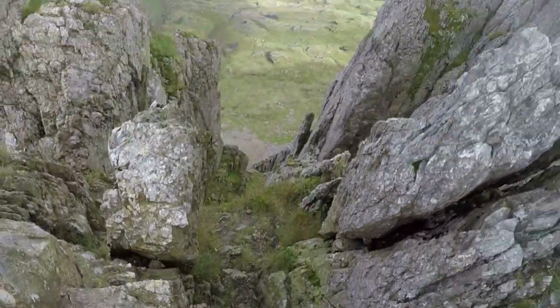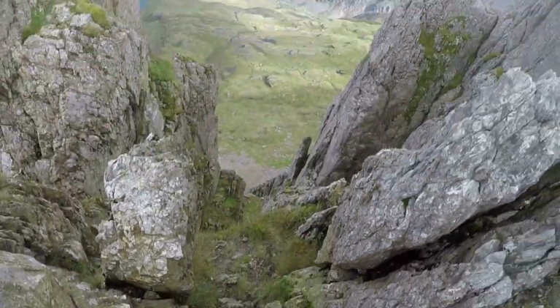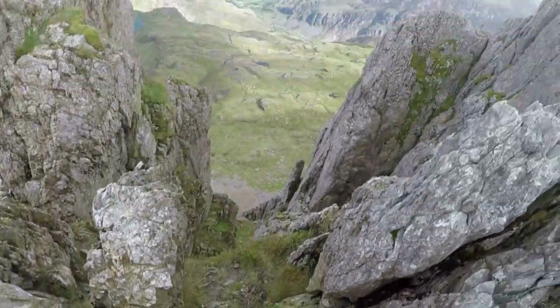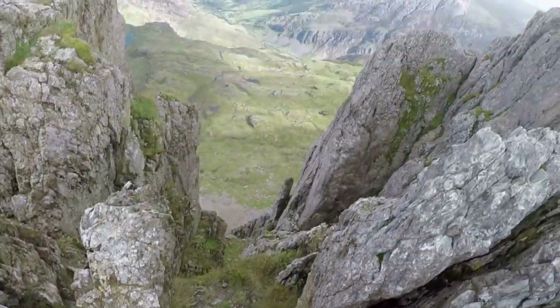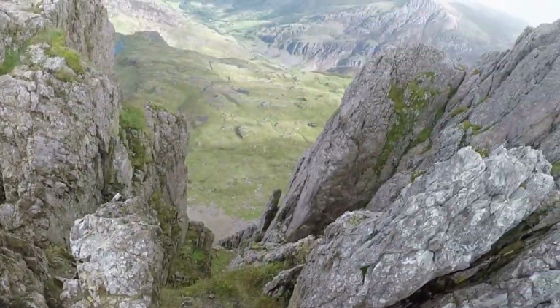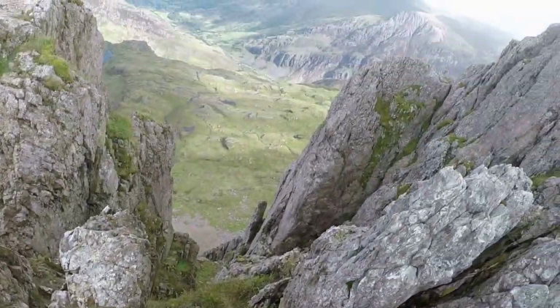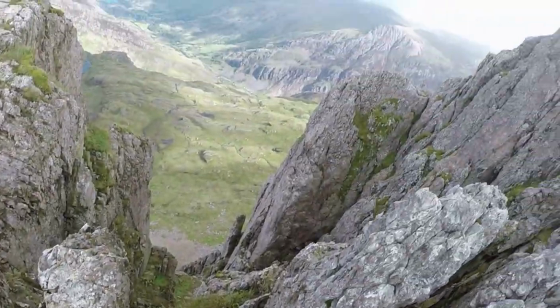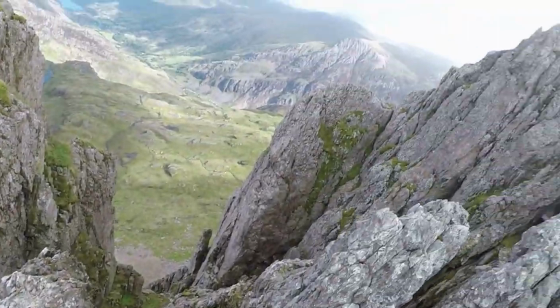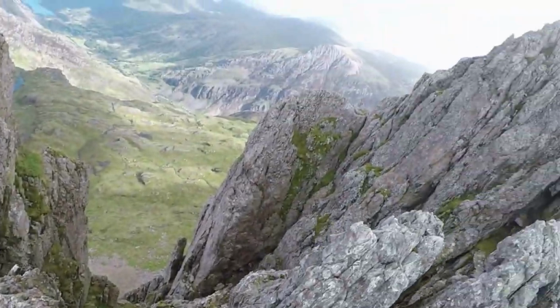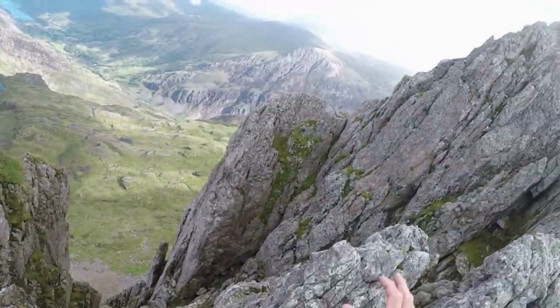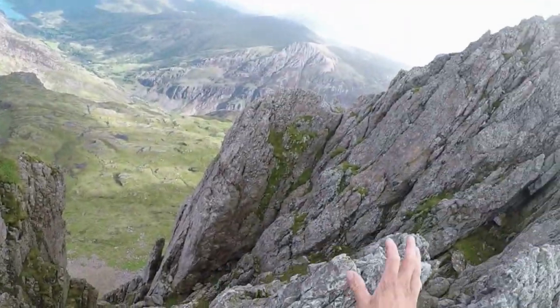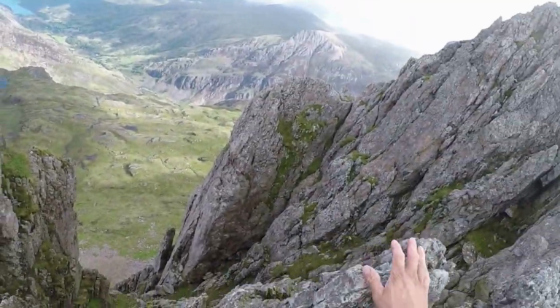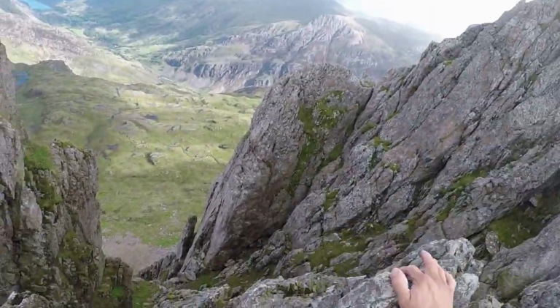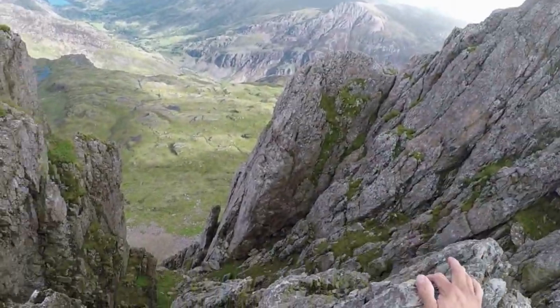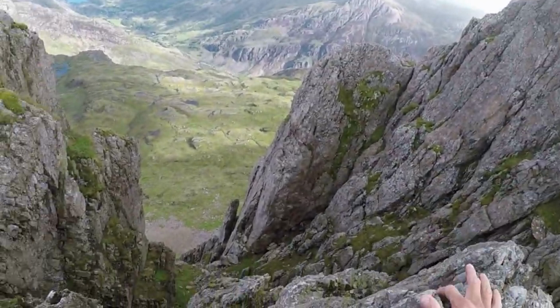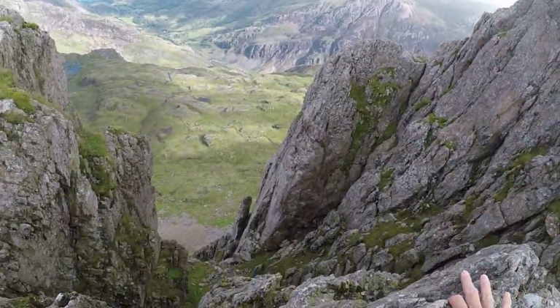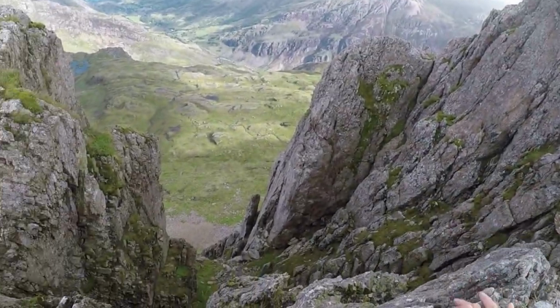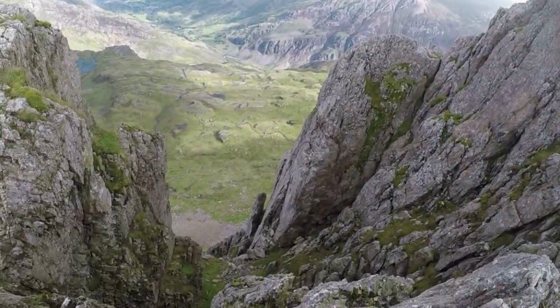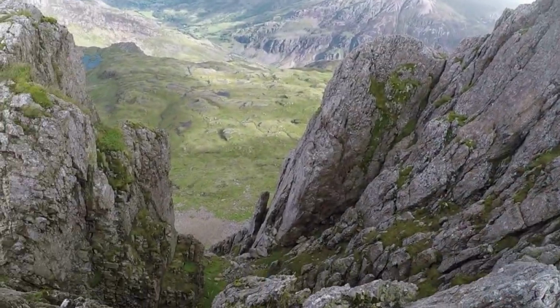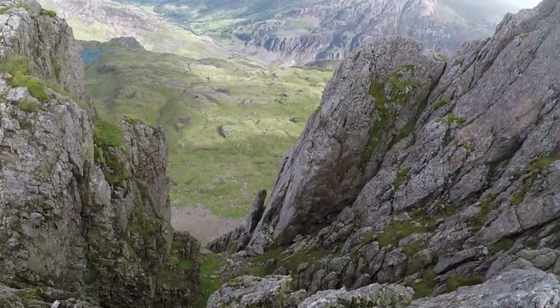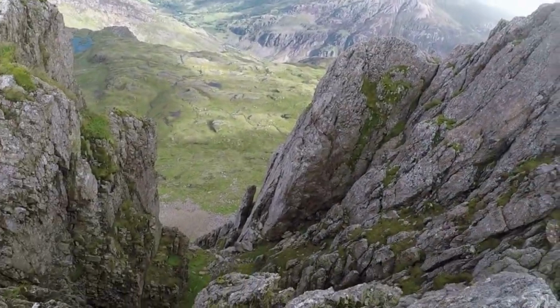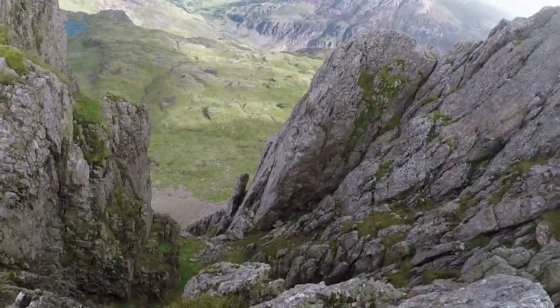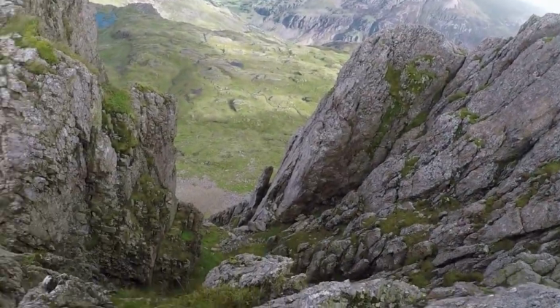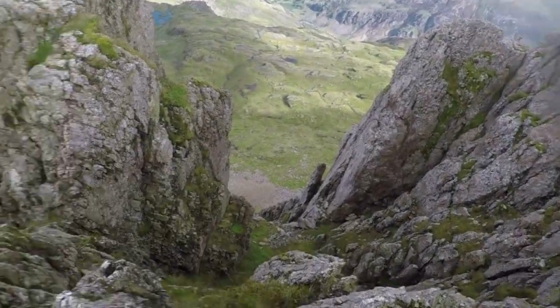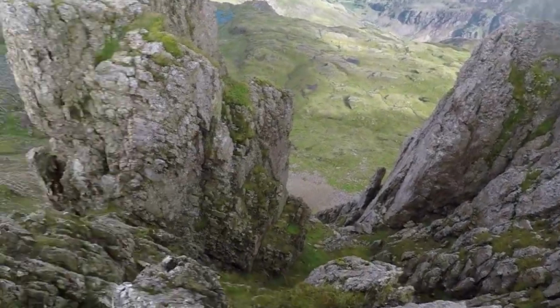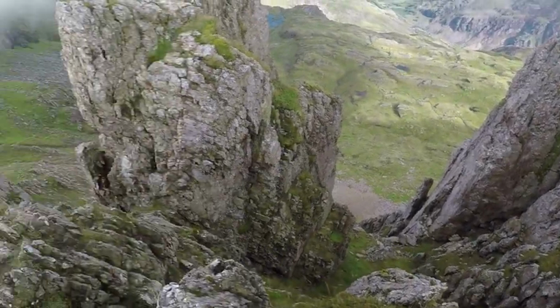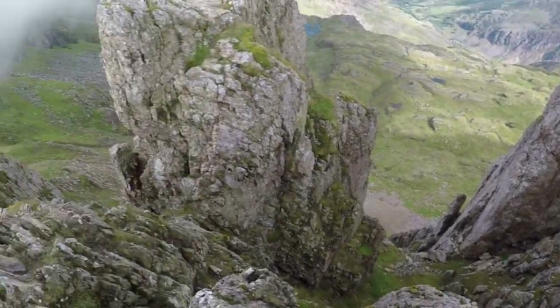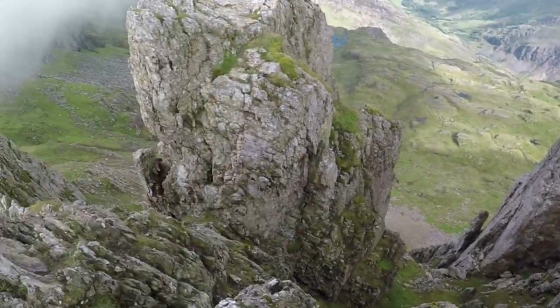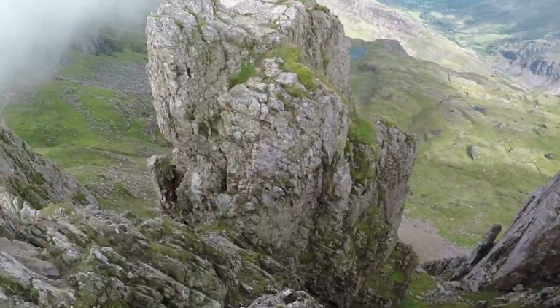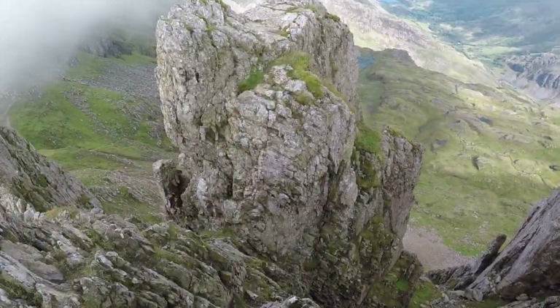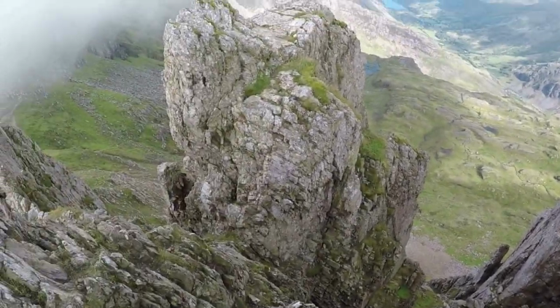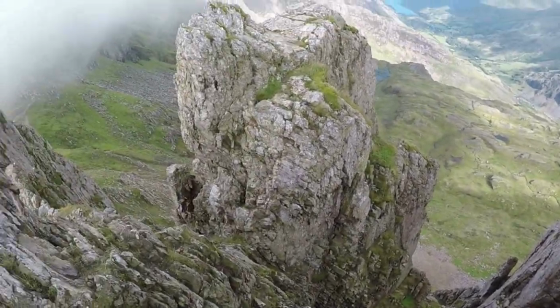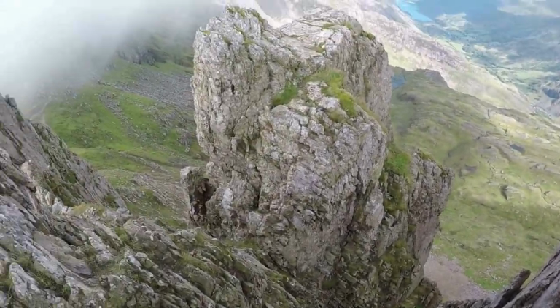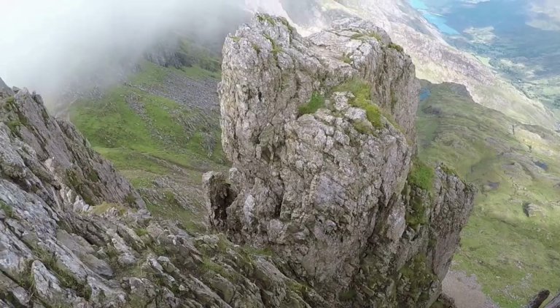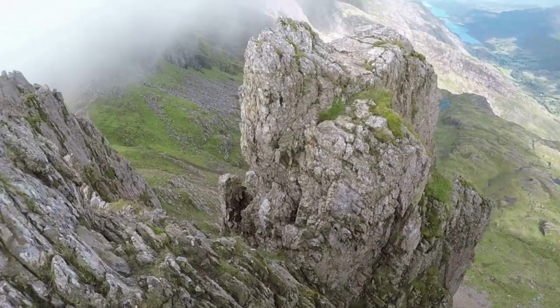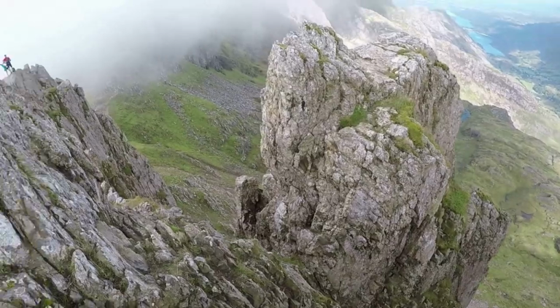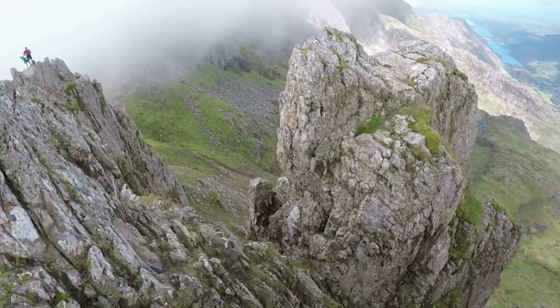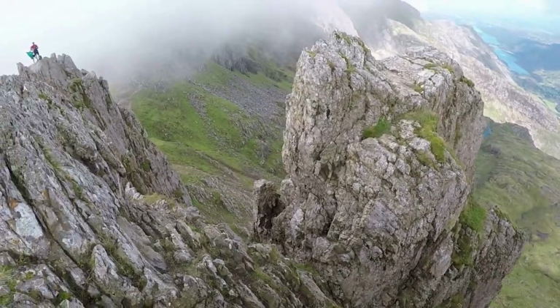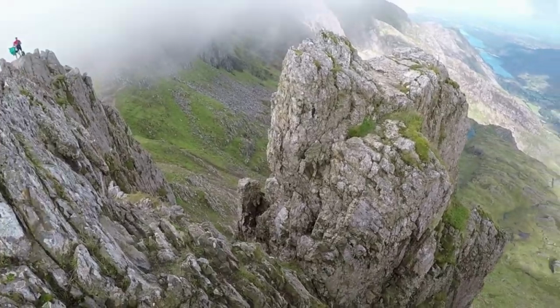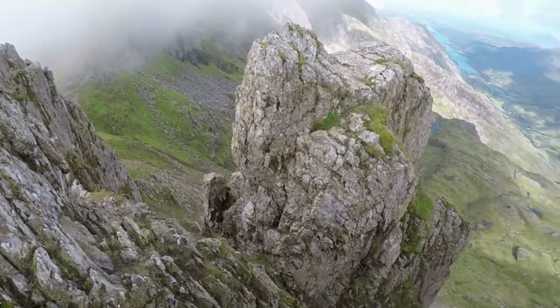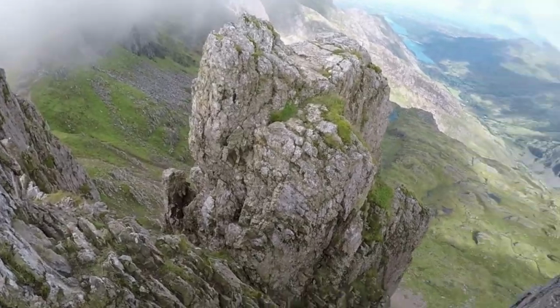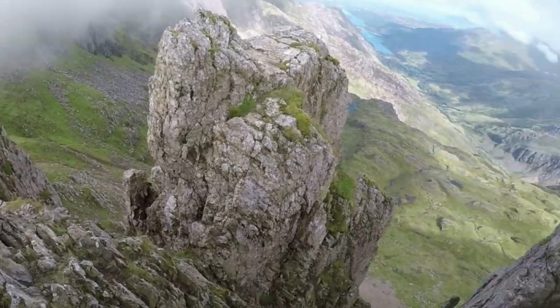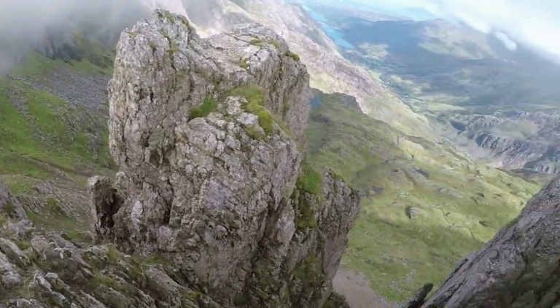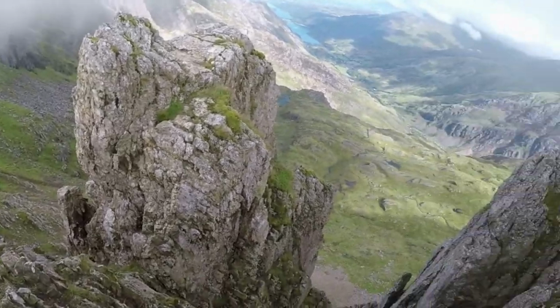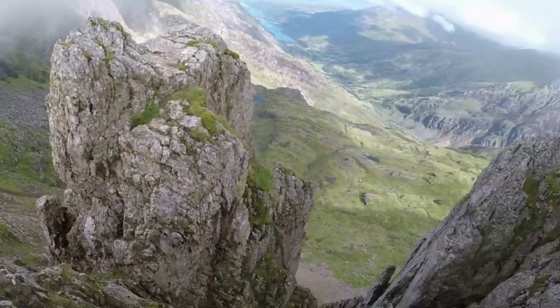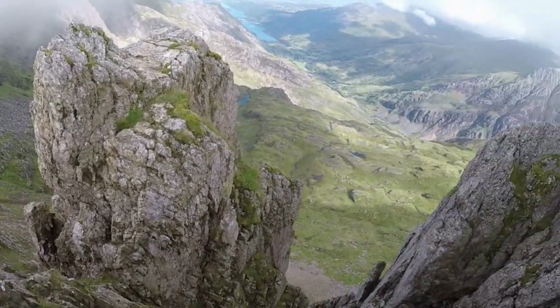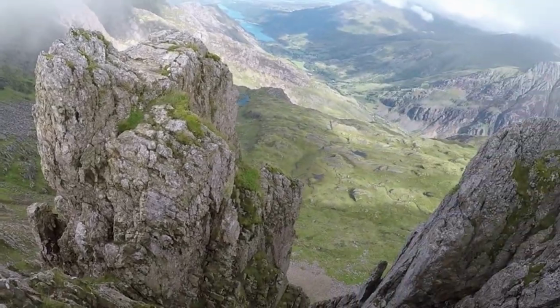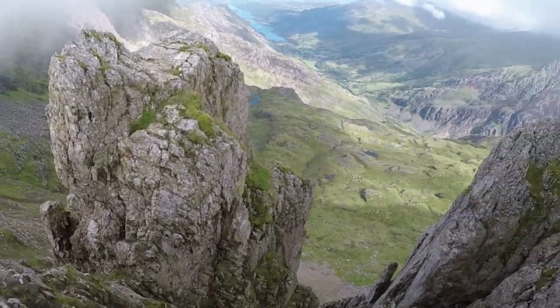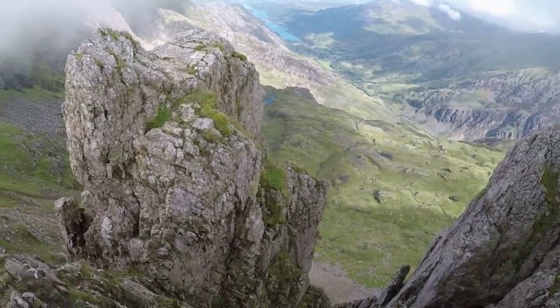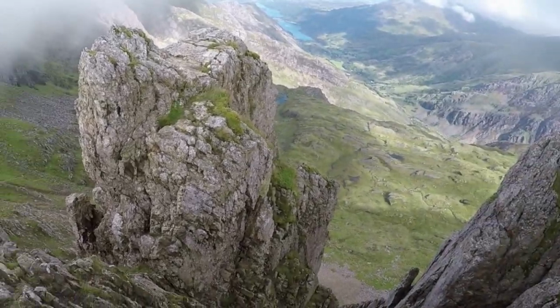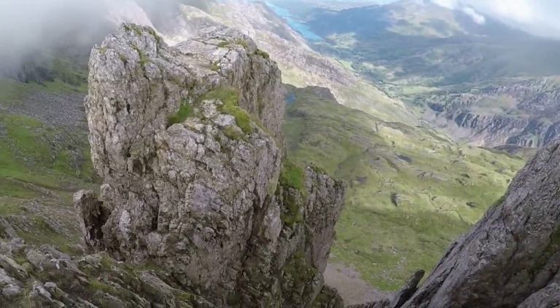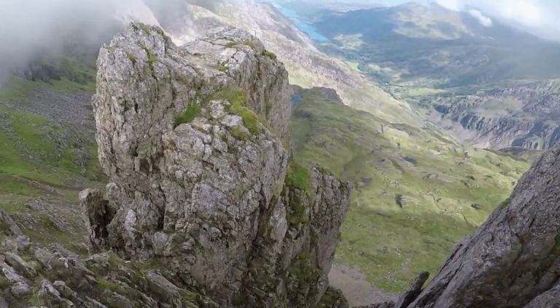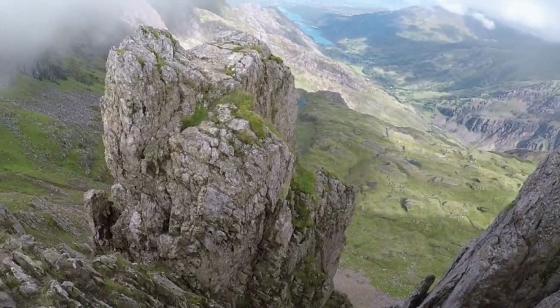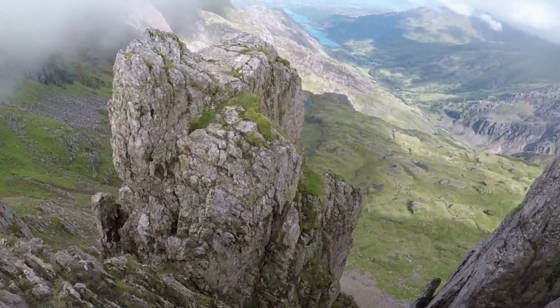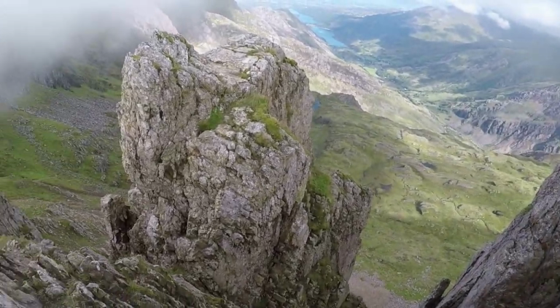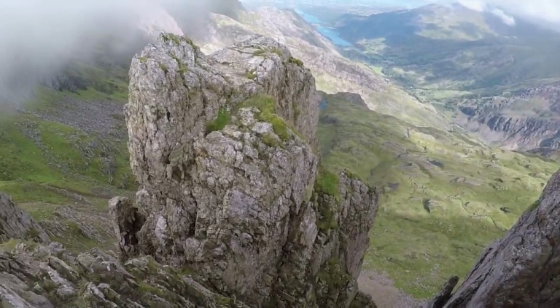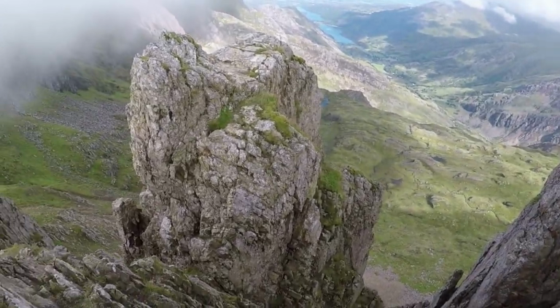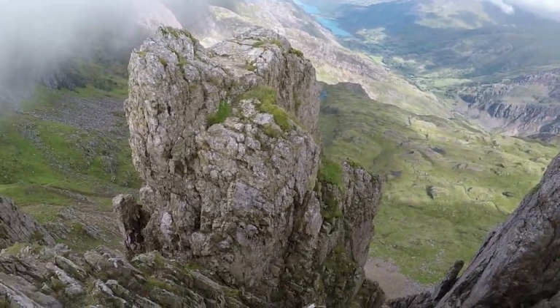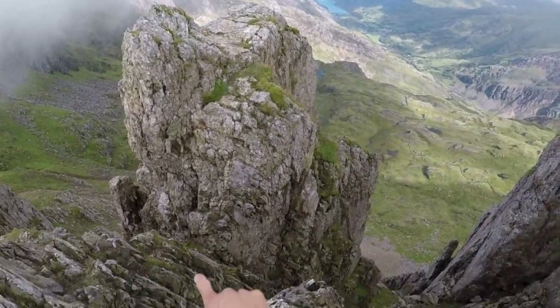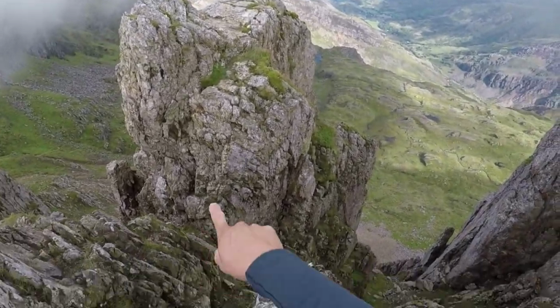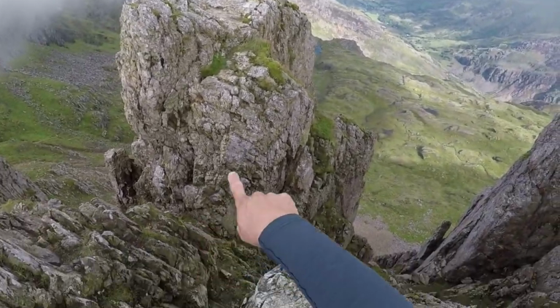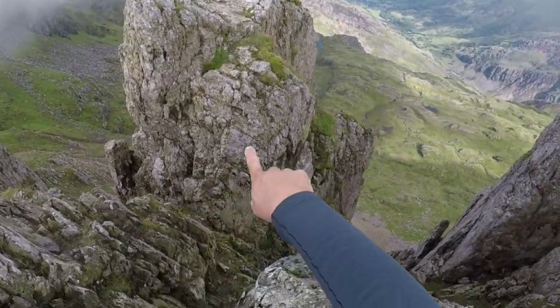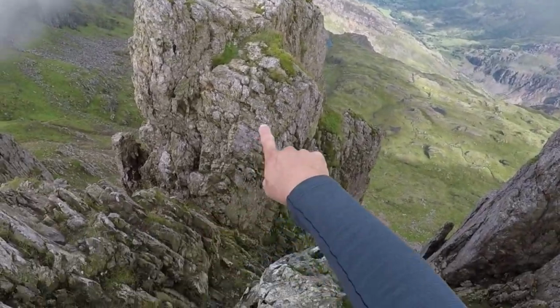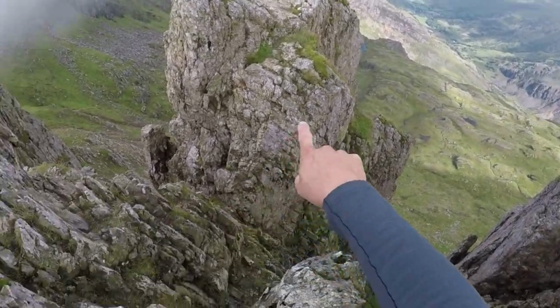The second pinnacle has more exposure than the first one and will also involve a downclimb.